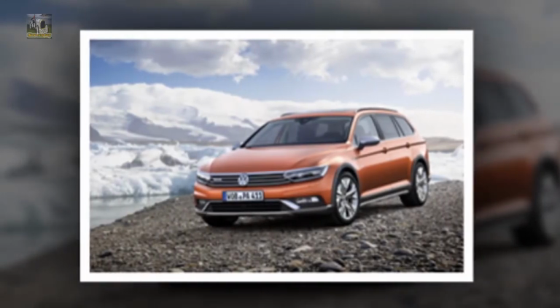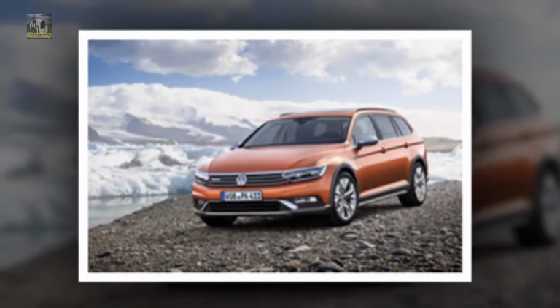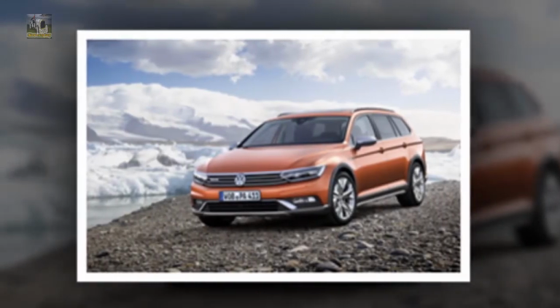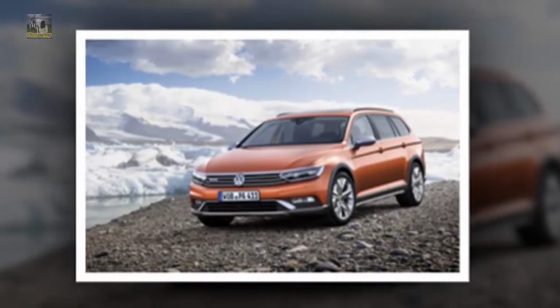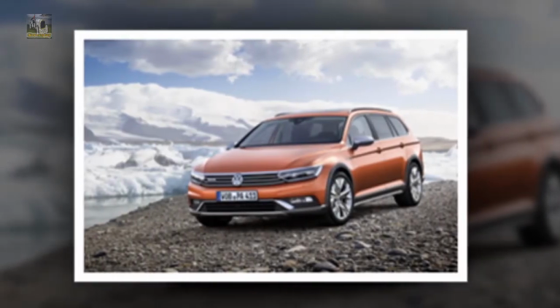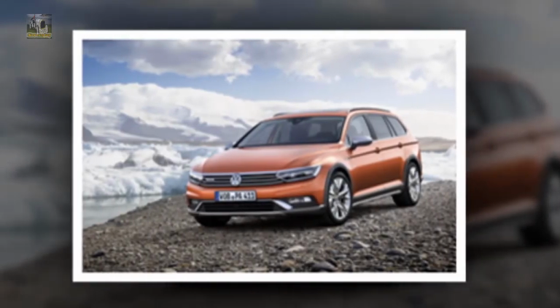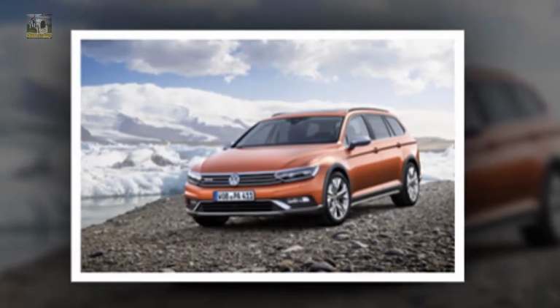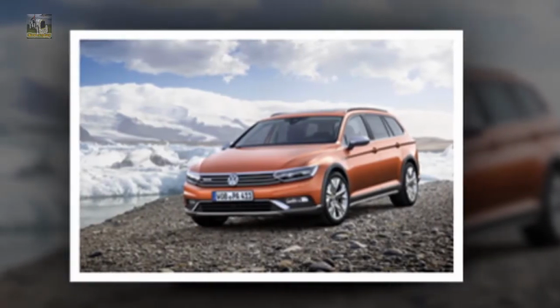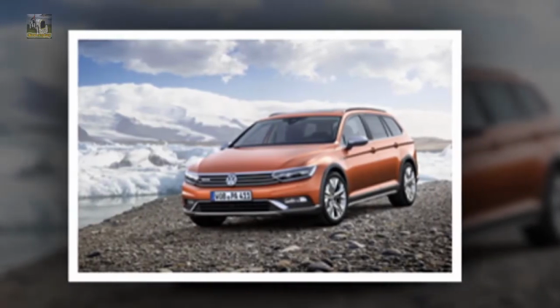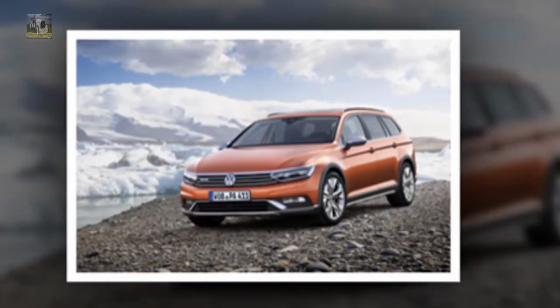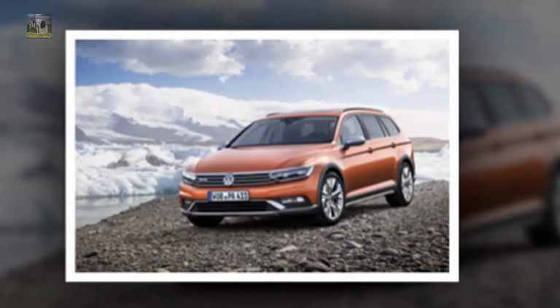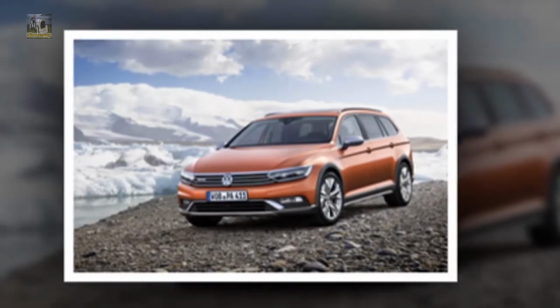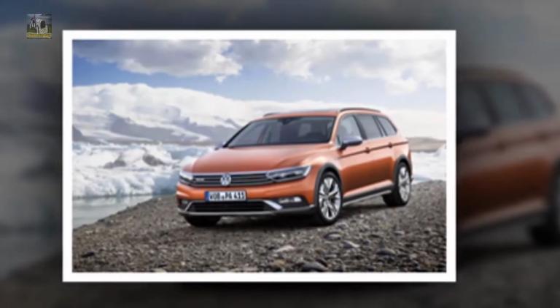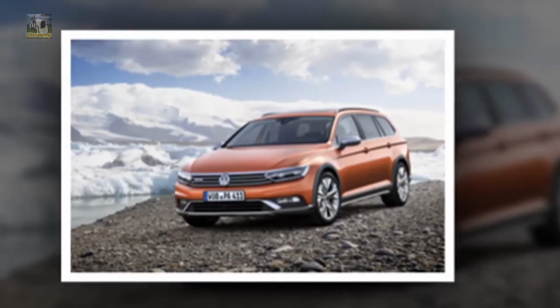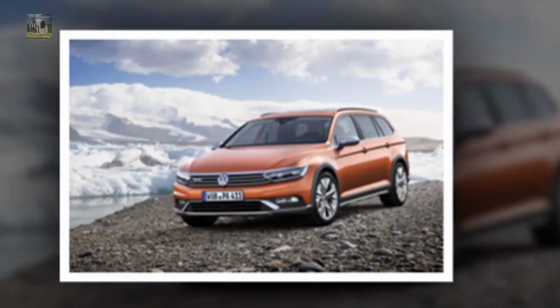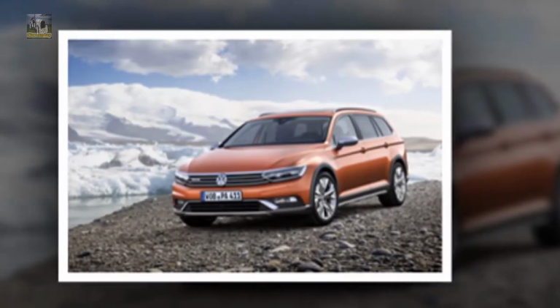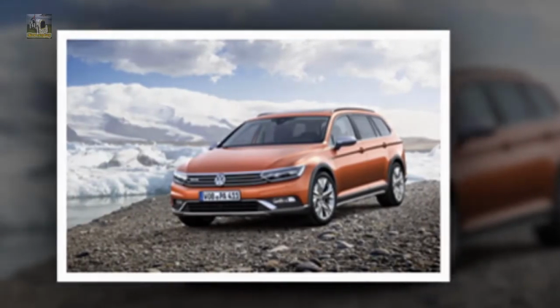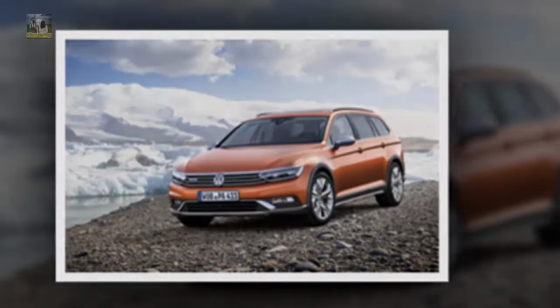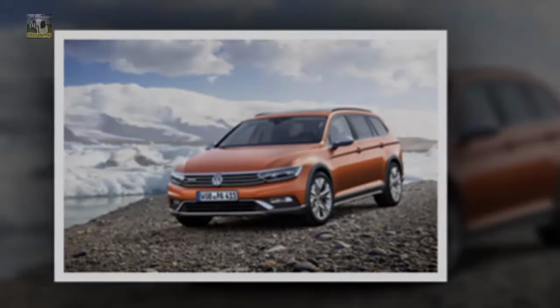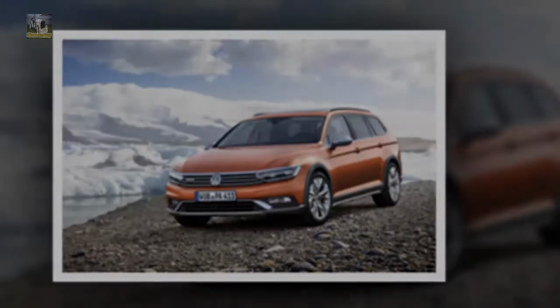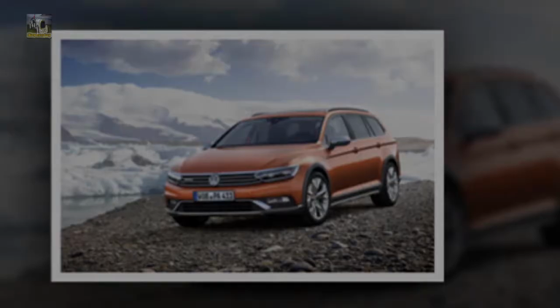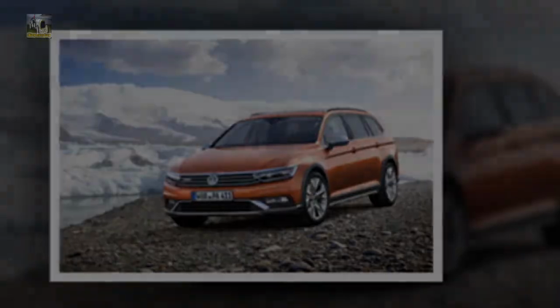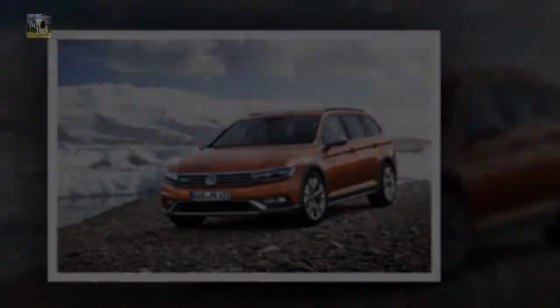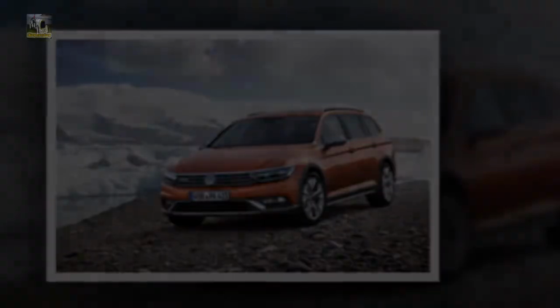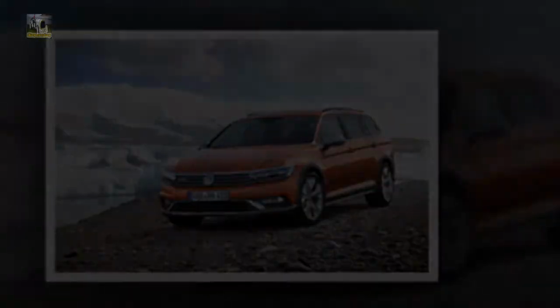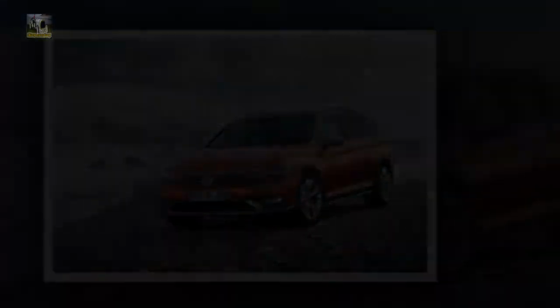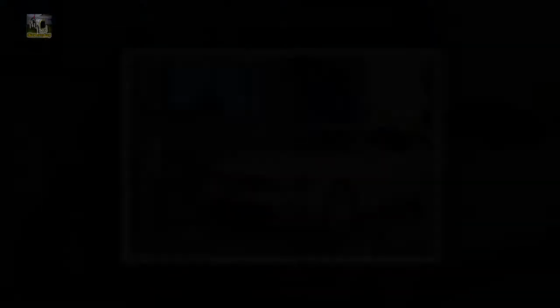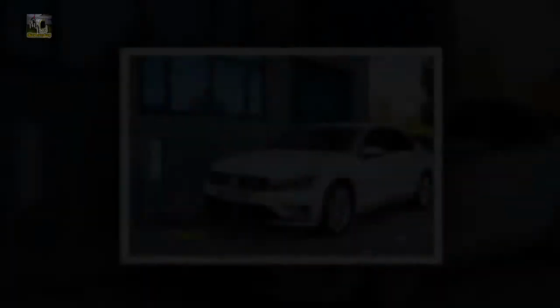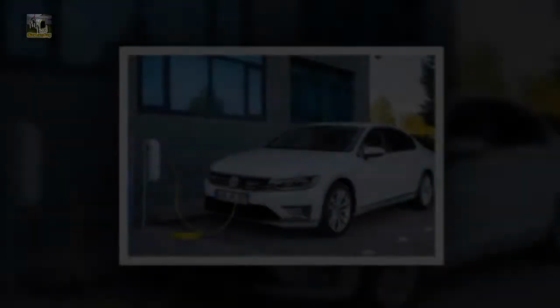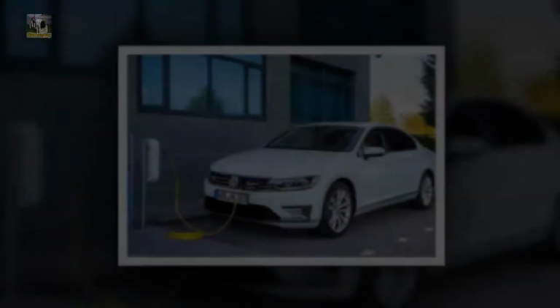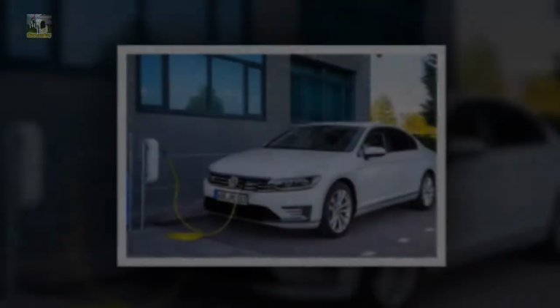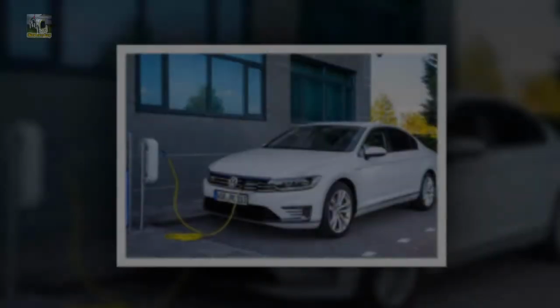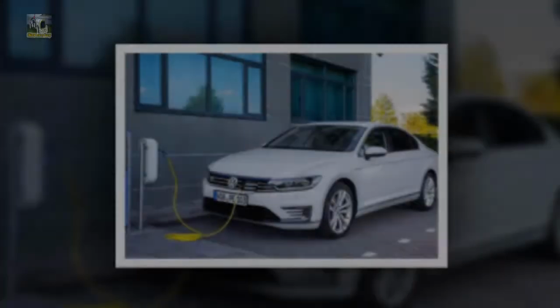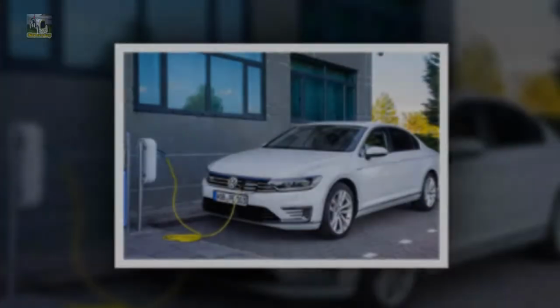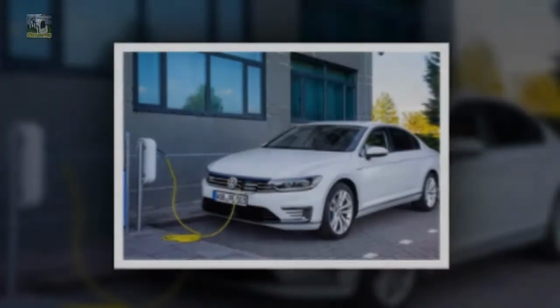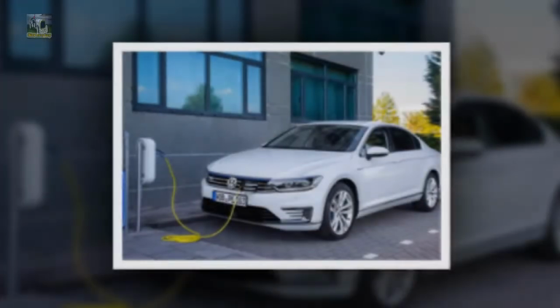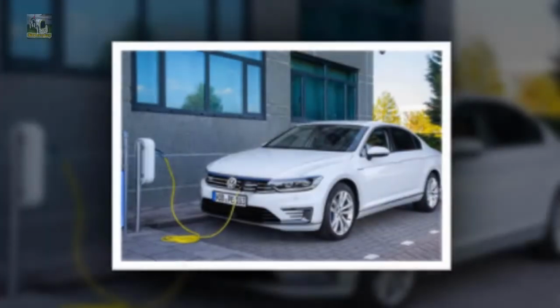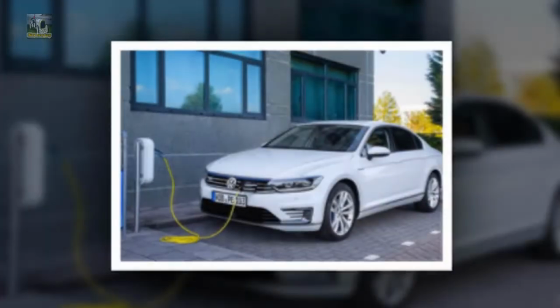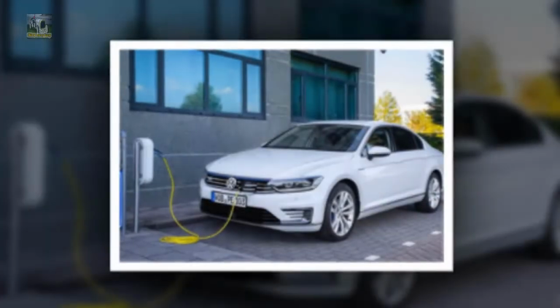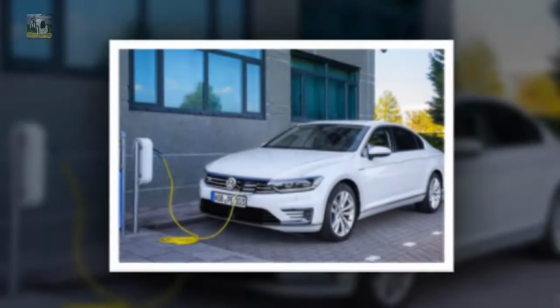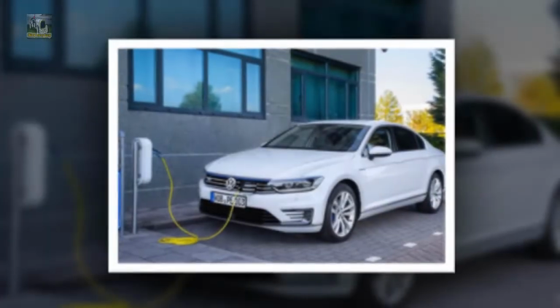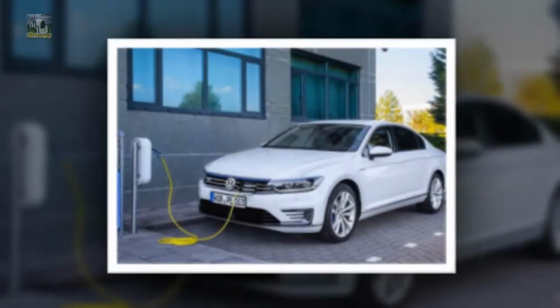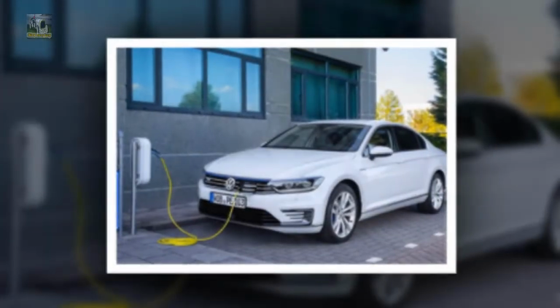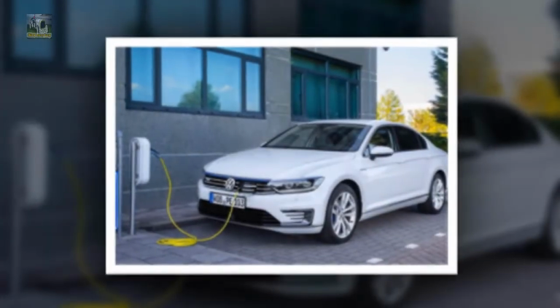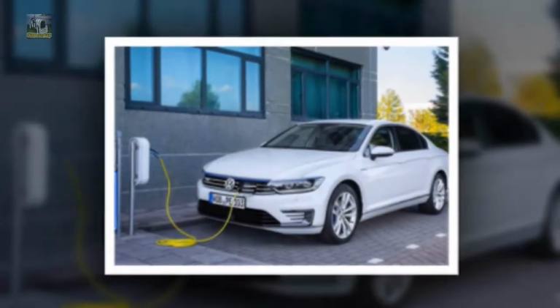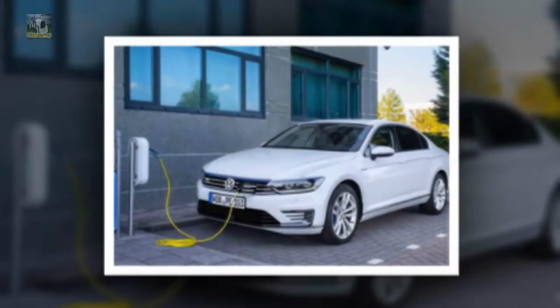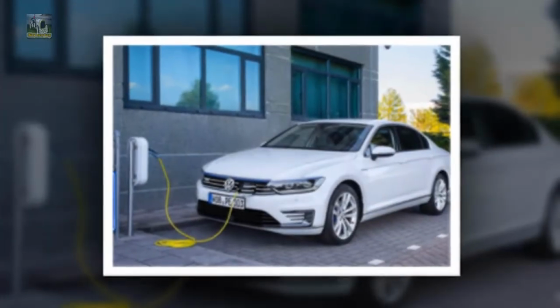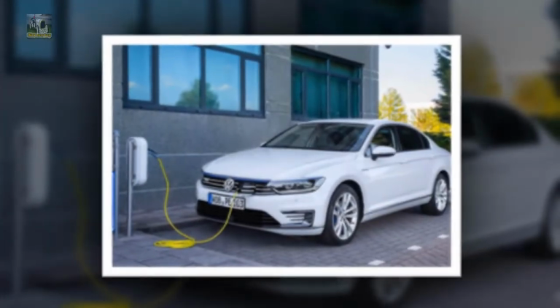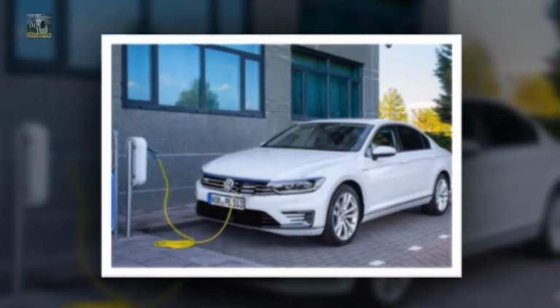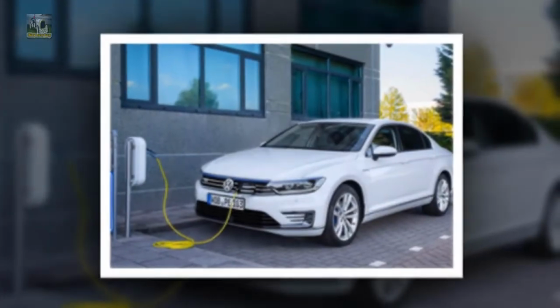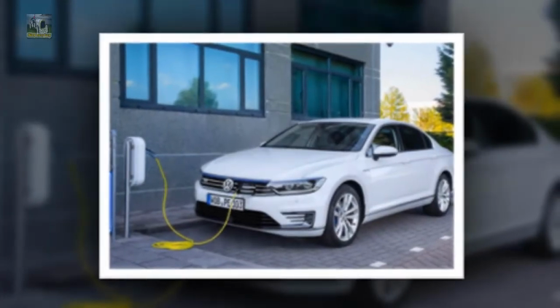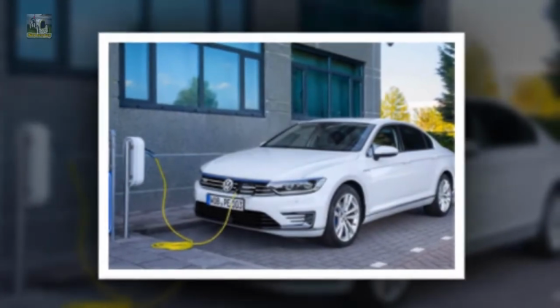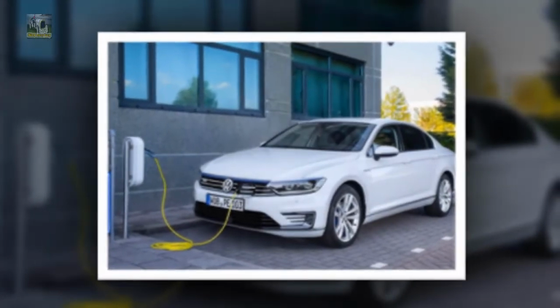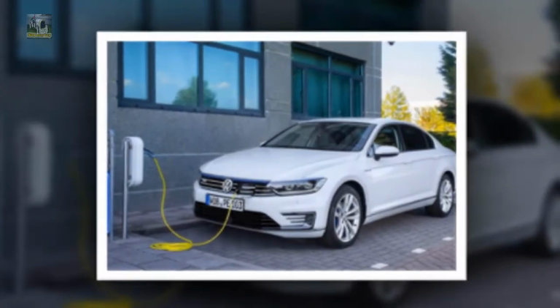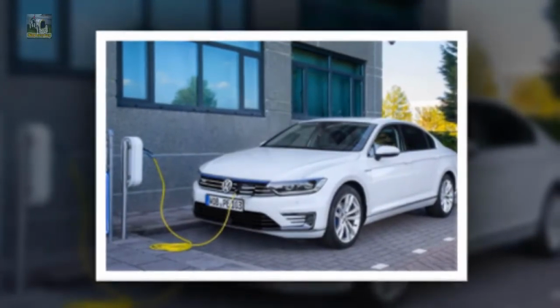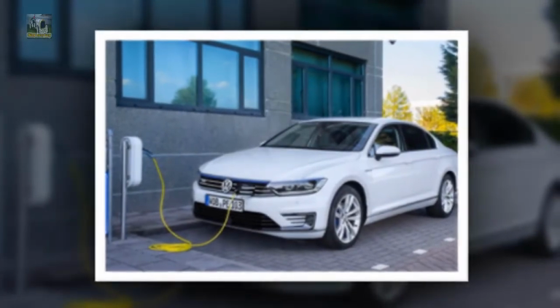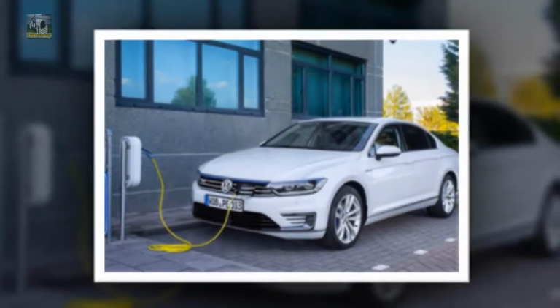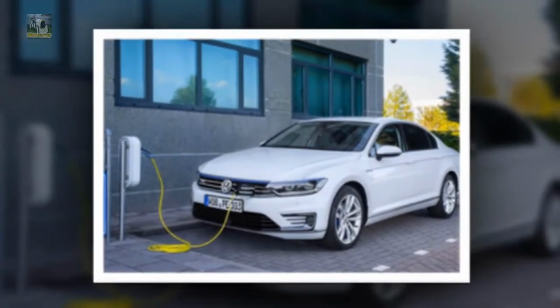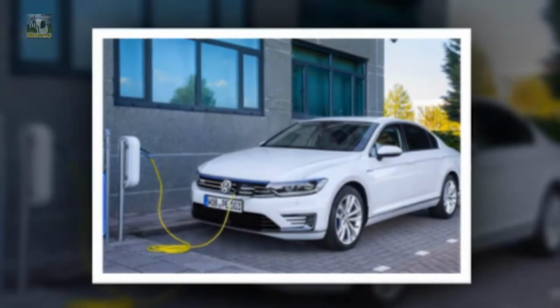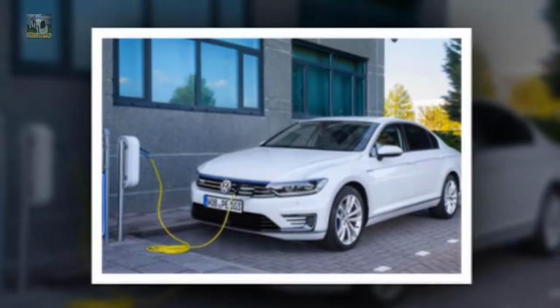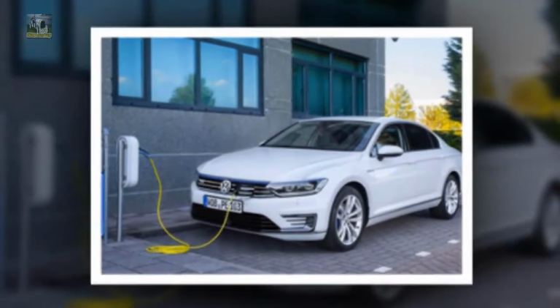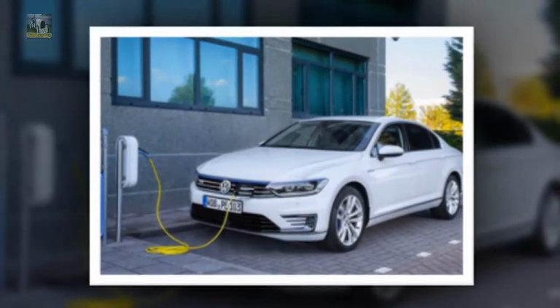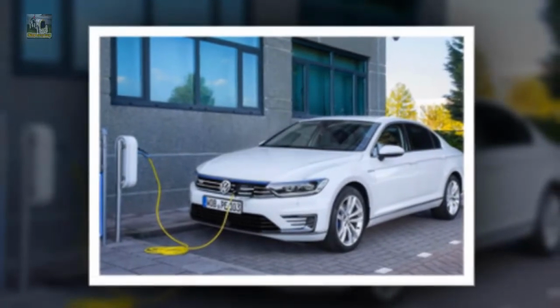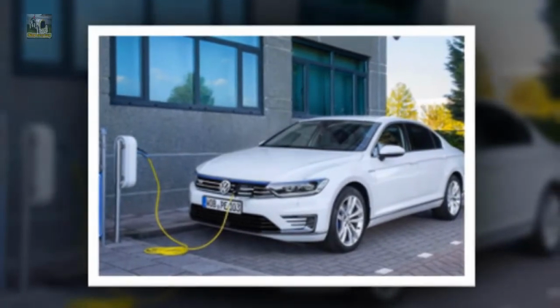Welcome to our car blog. This time we will be sharing information about the latest cars coming from the Volkswagen brand.